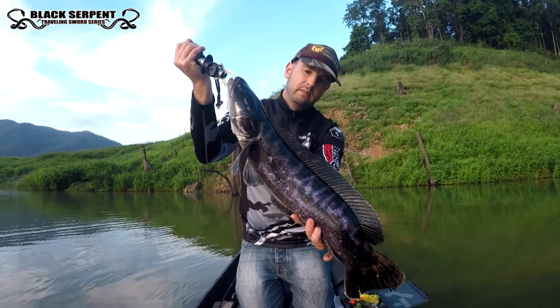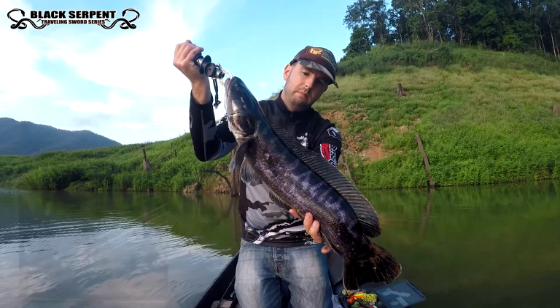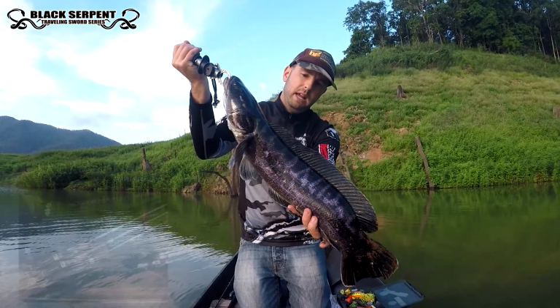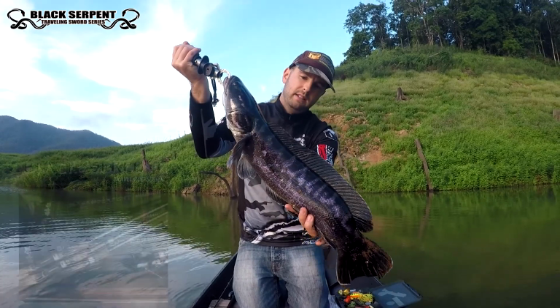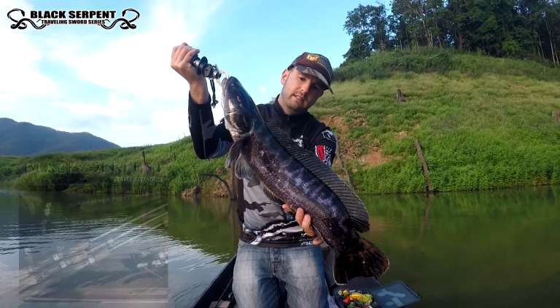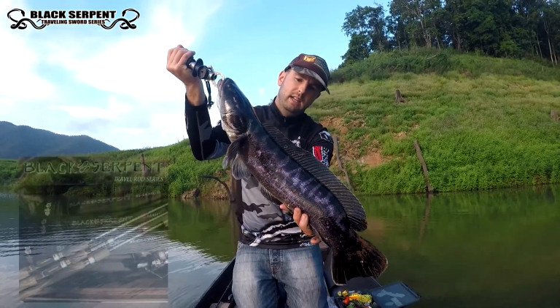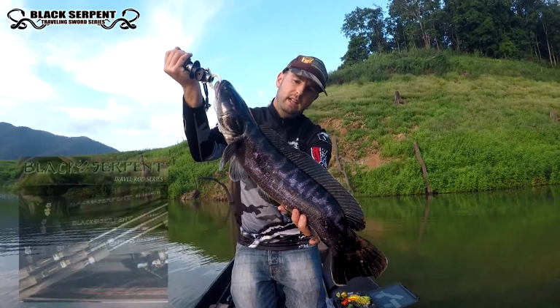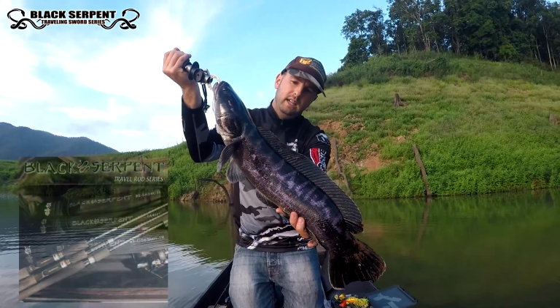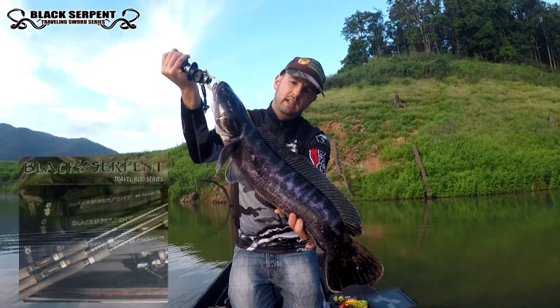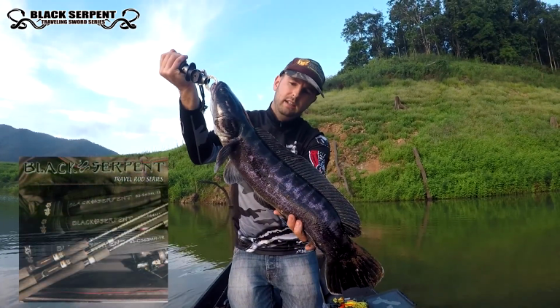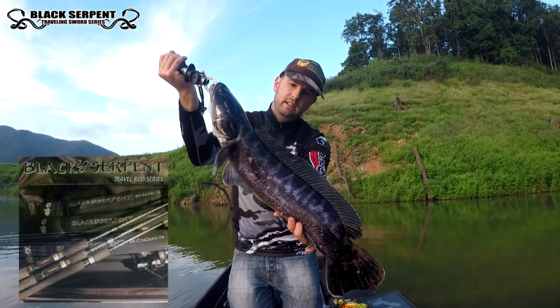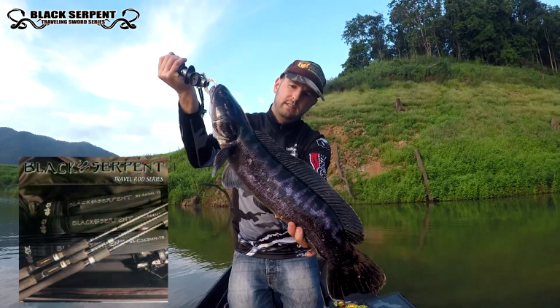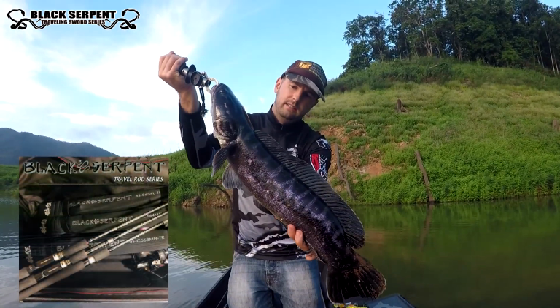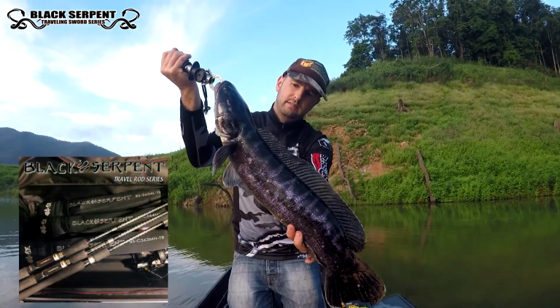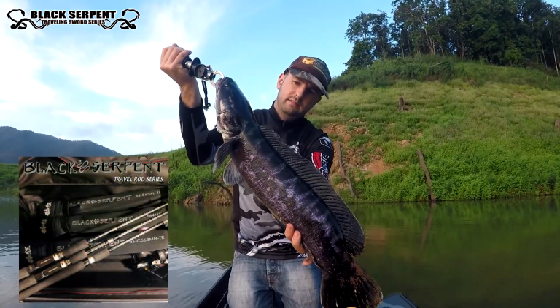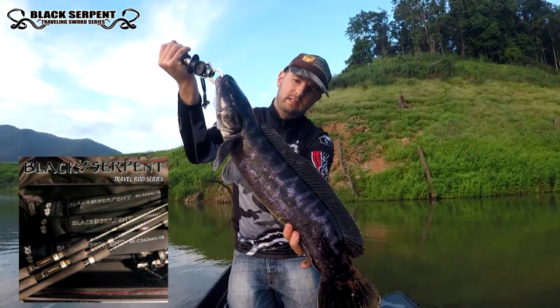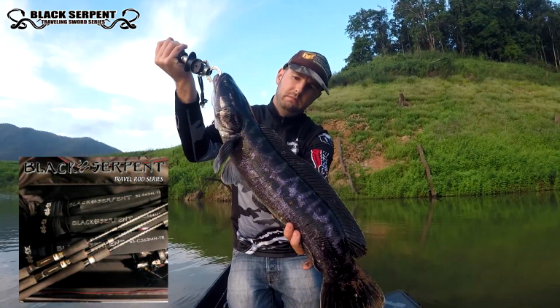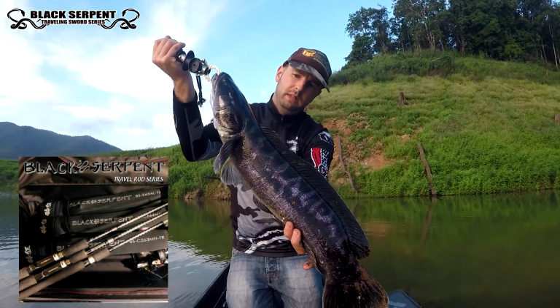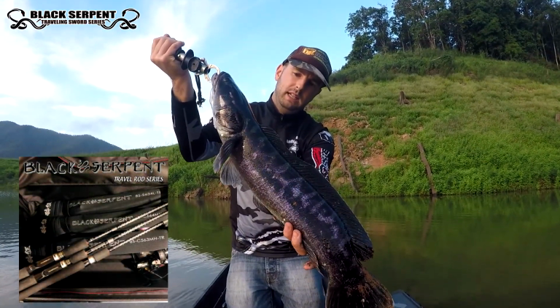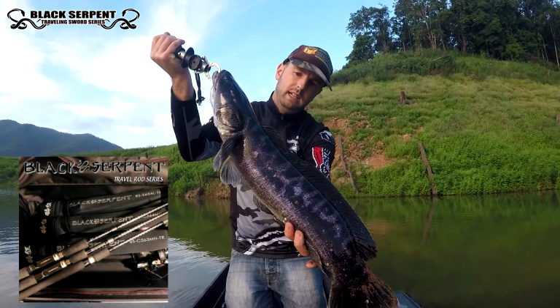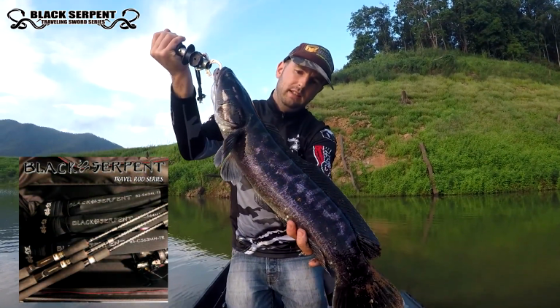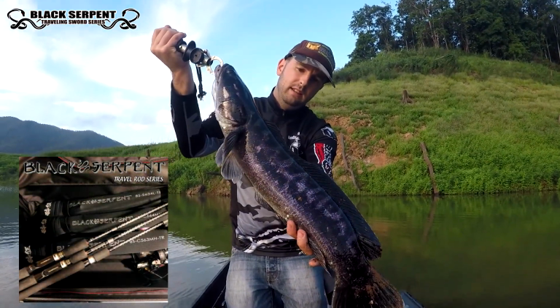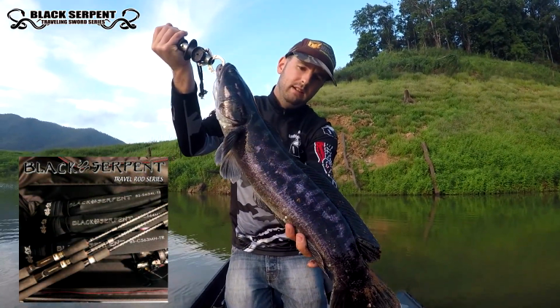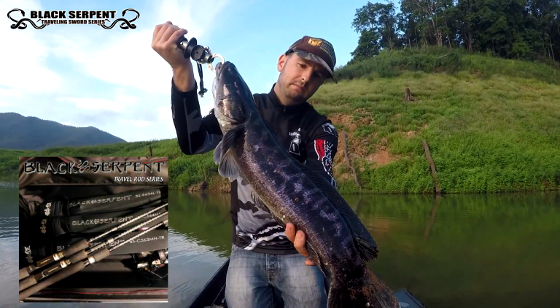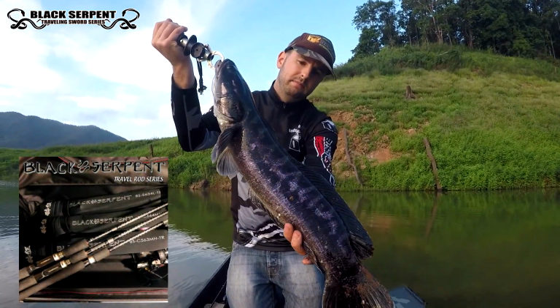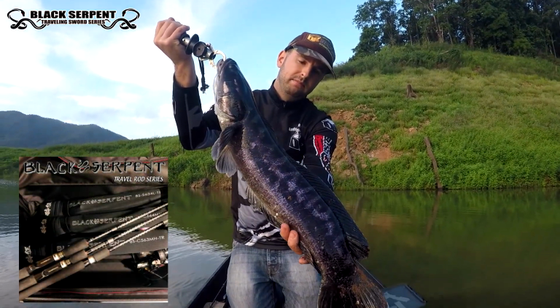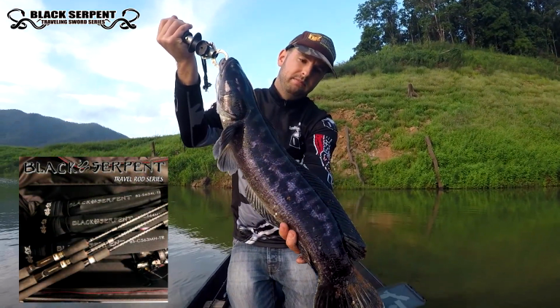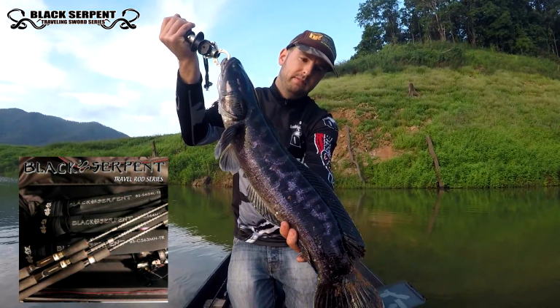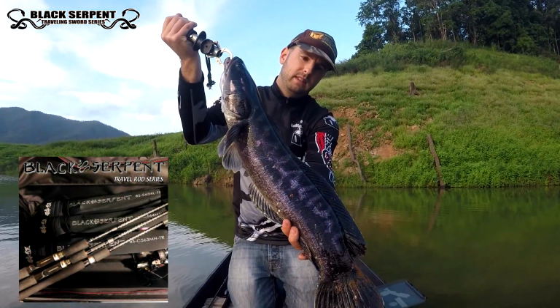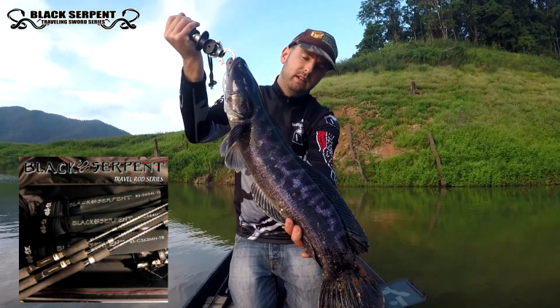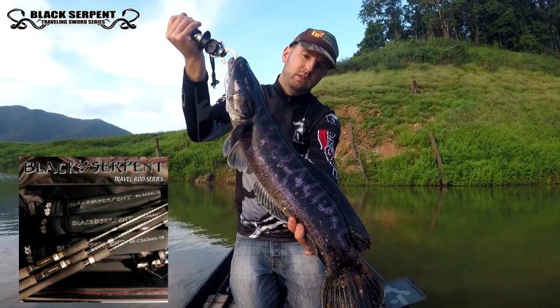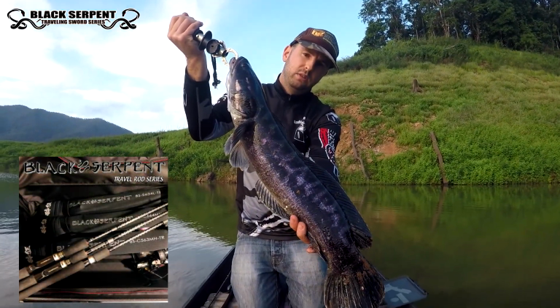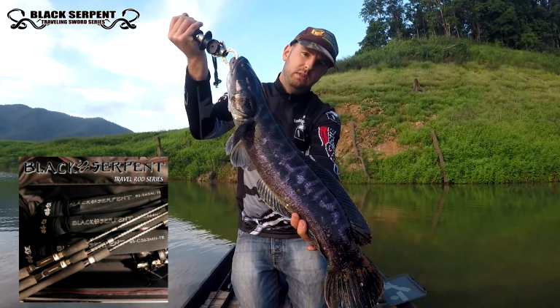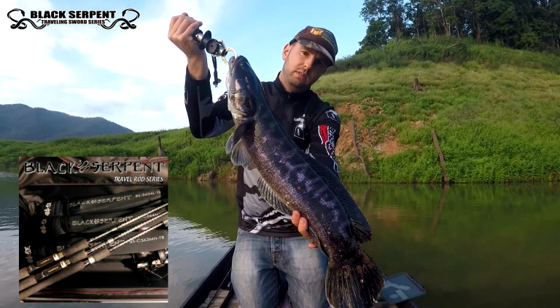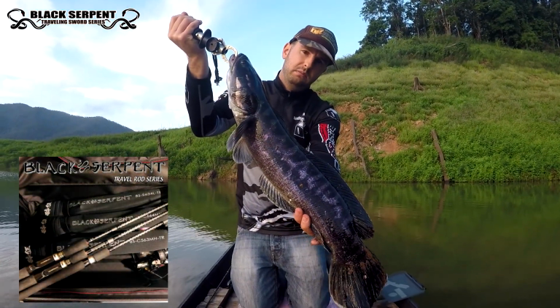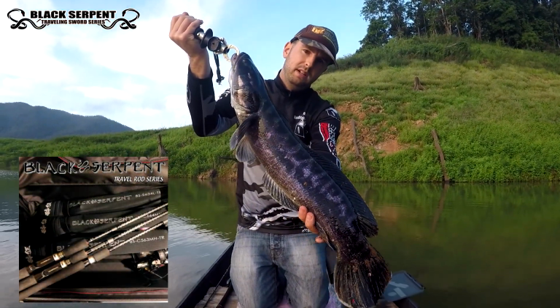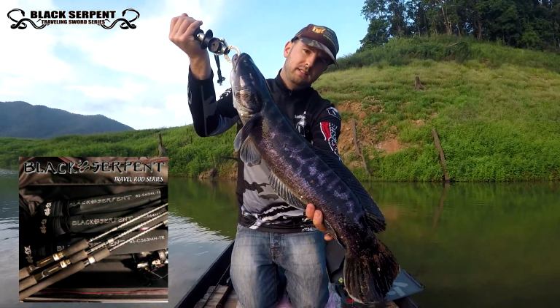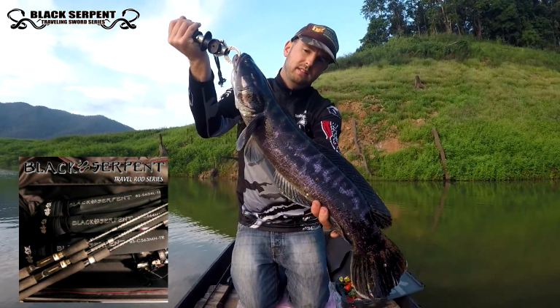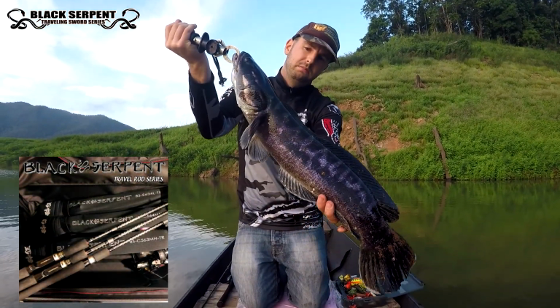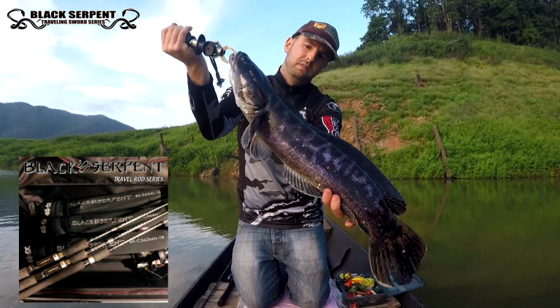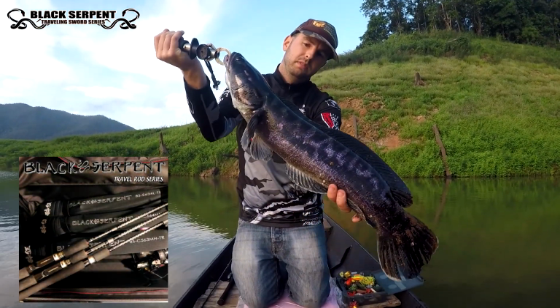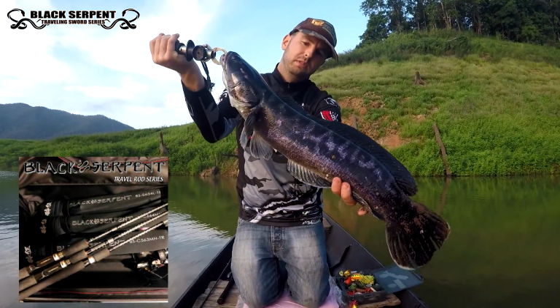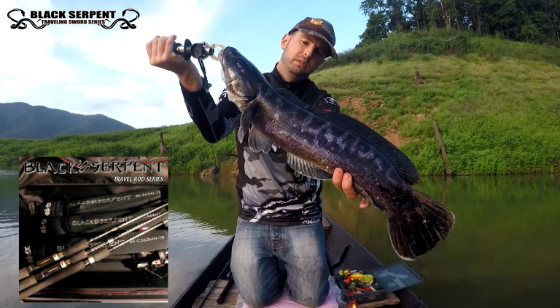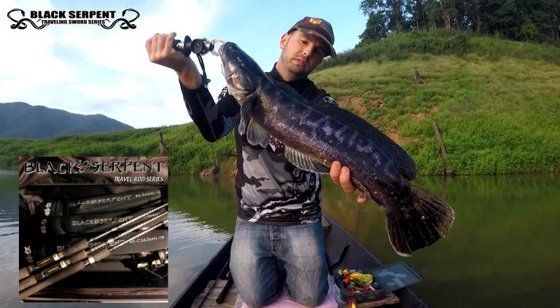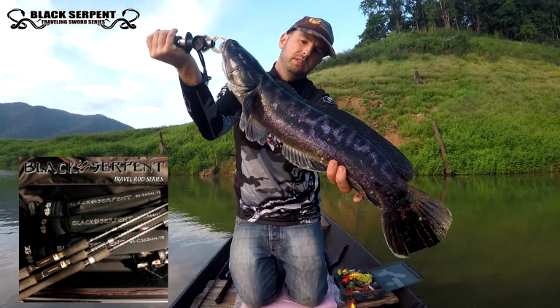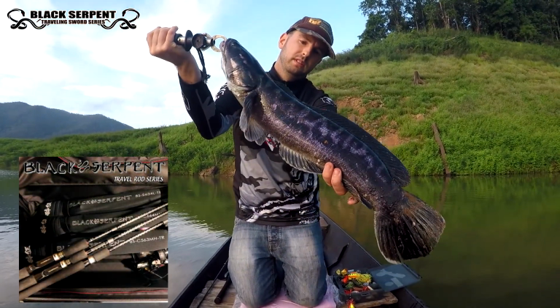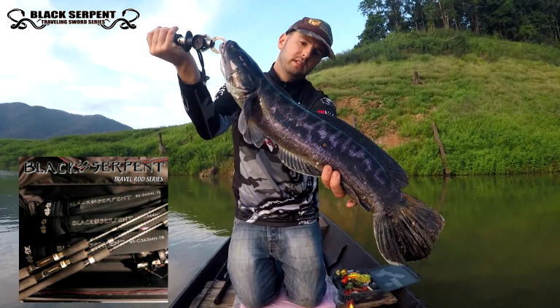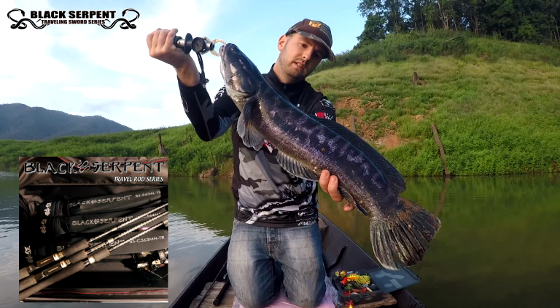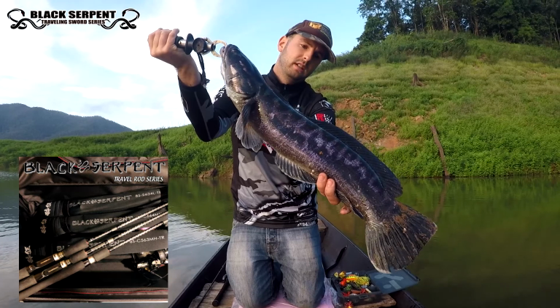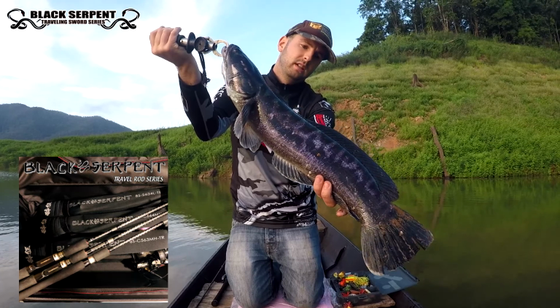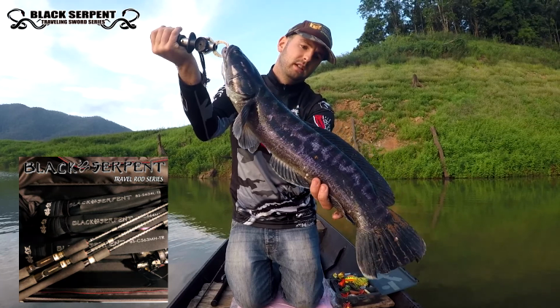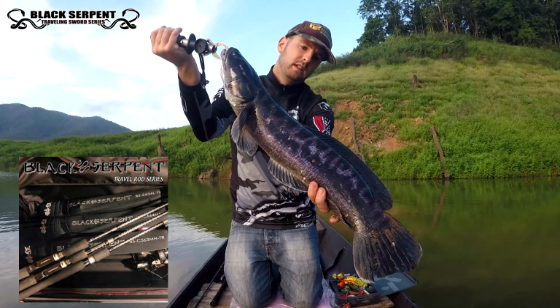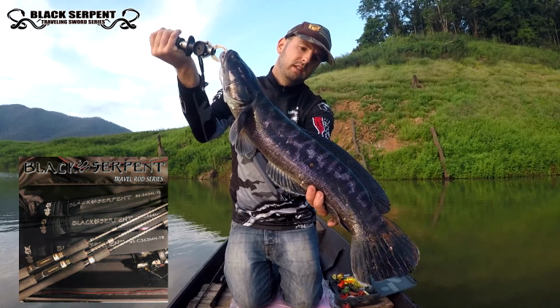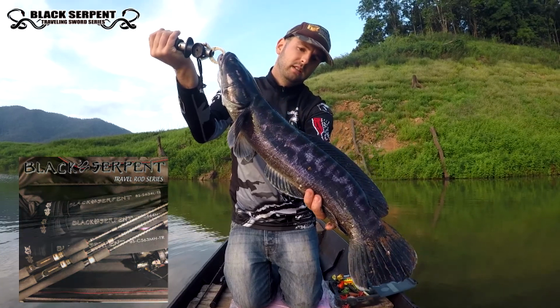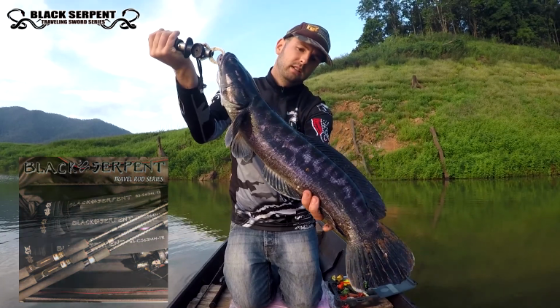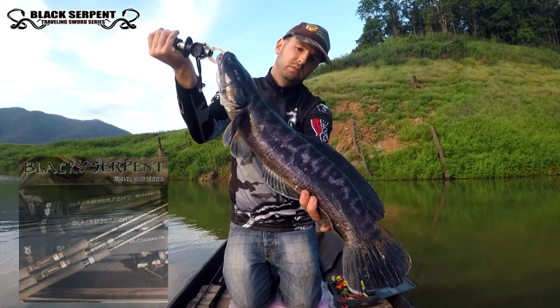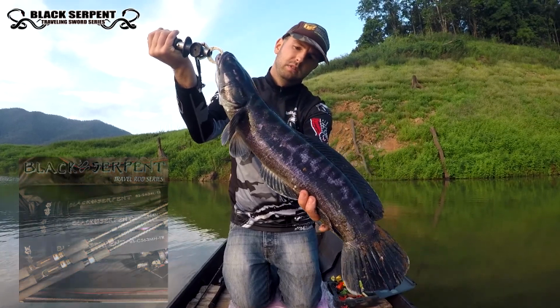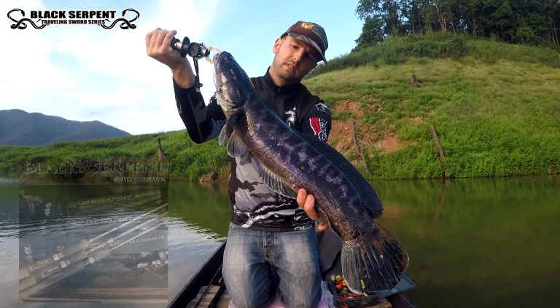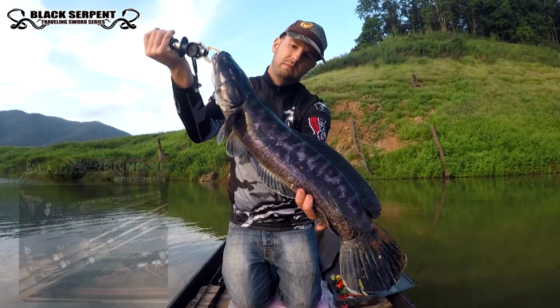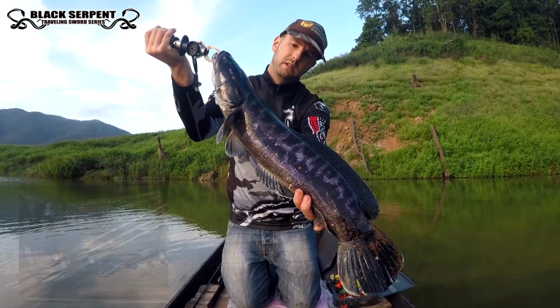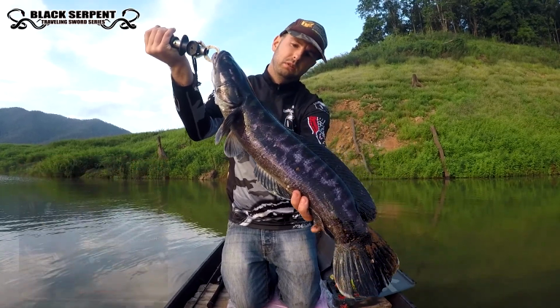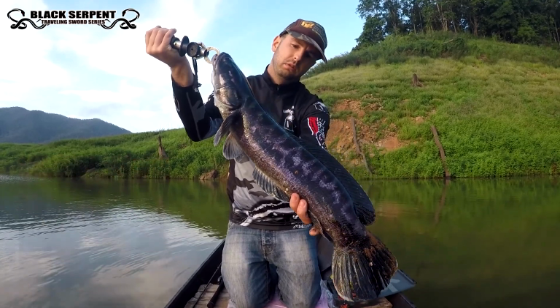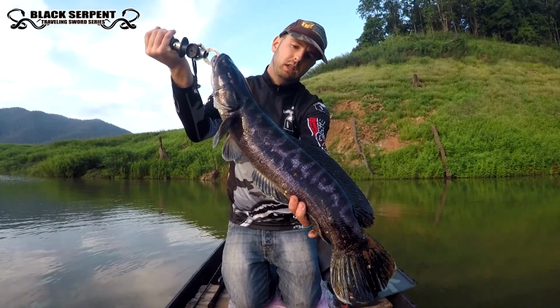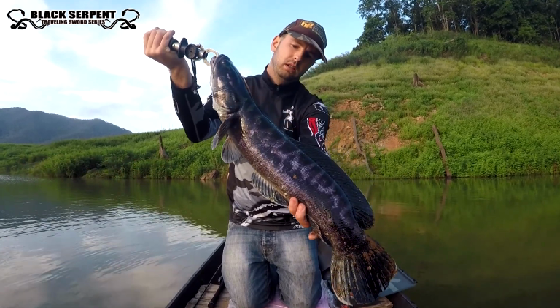Black Snakehead! Go through the black serpent rod. This one is about 2 kg.